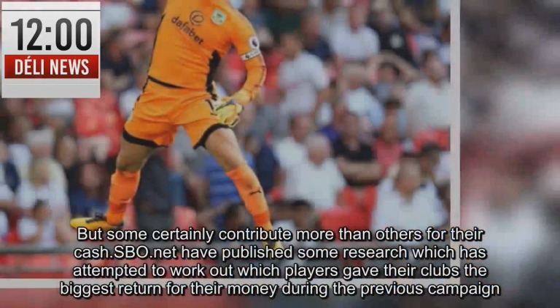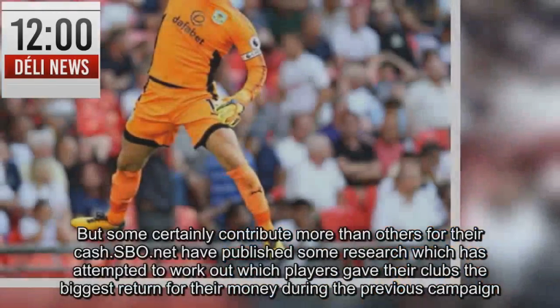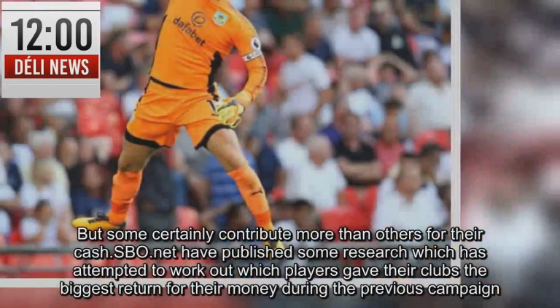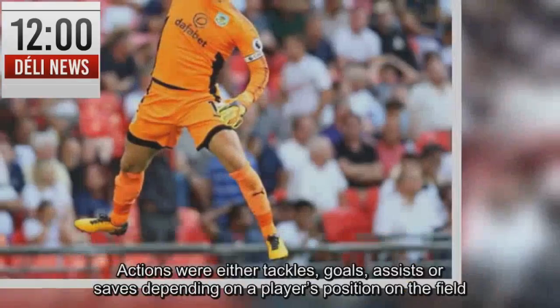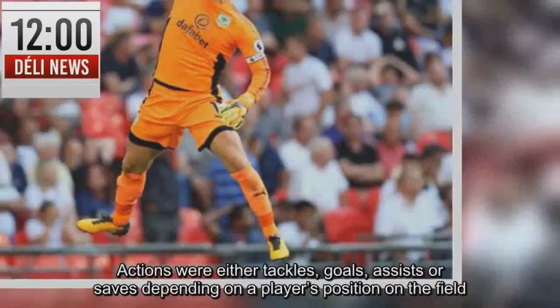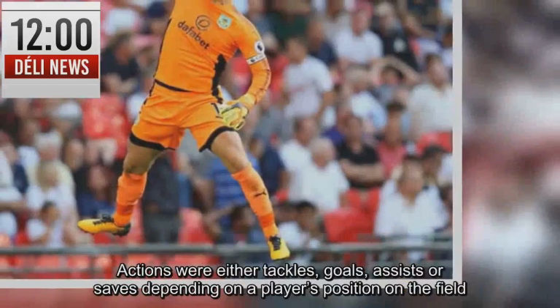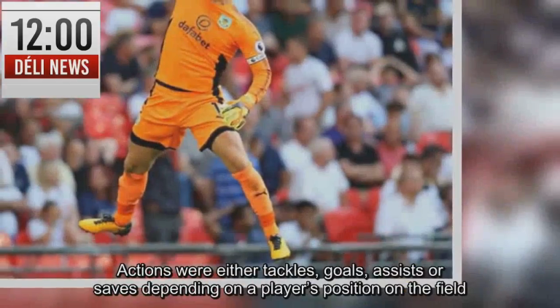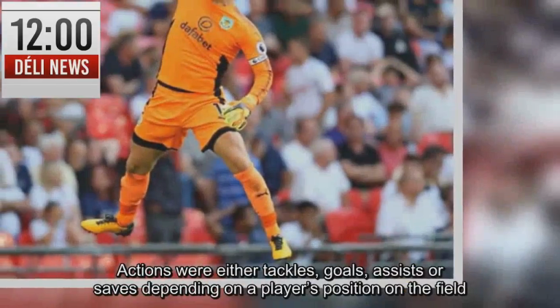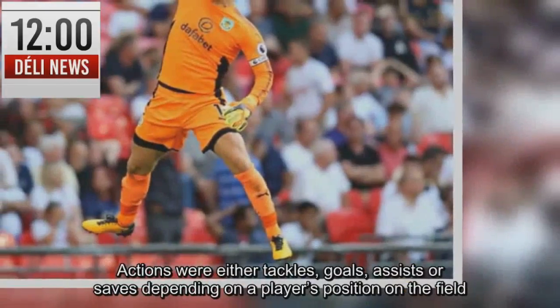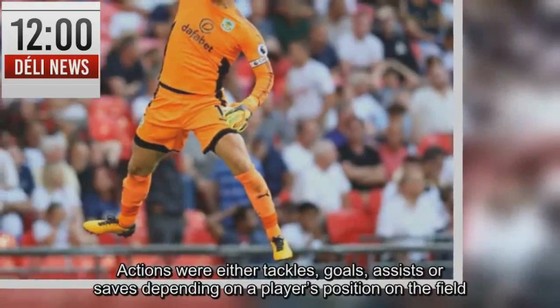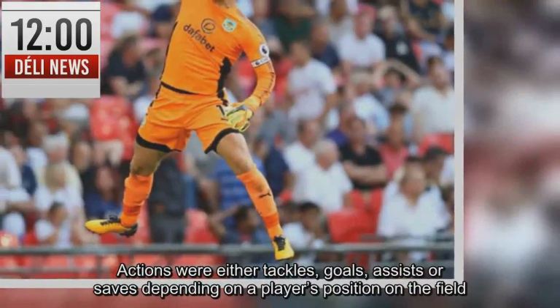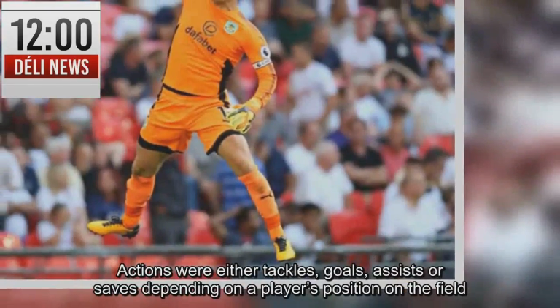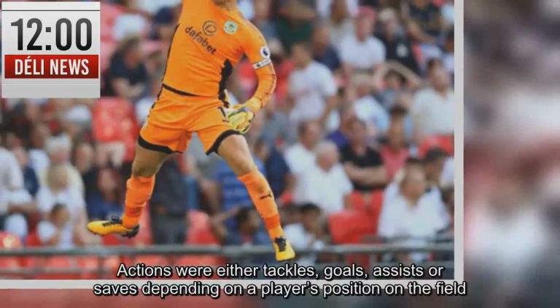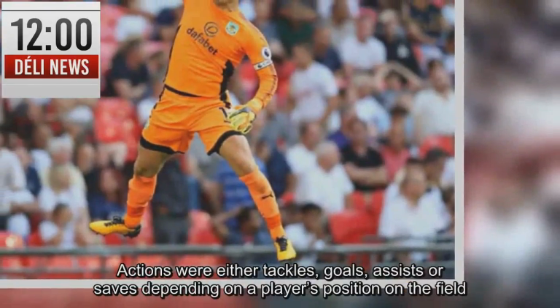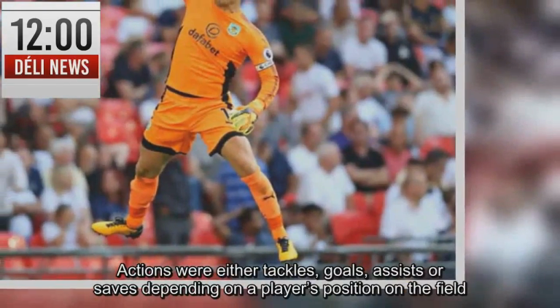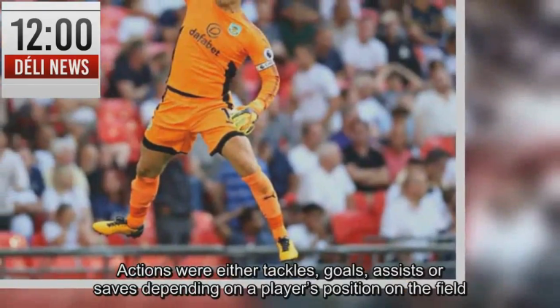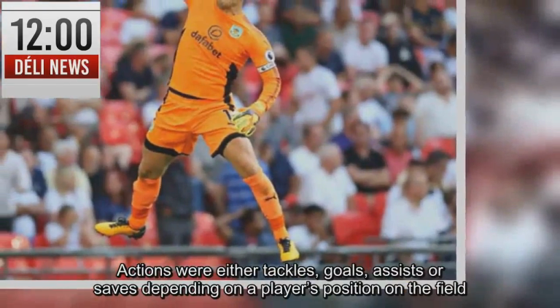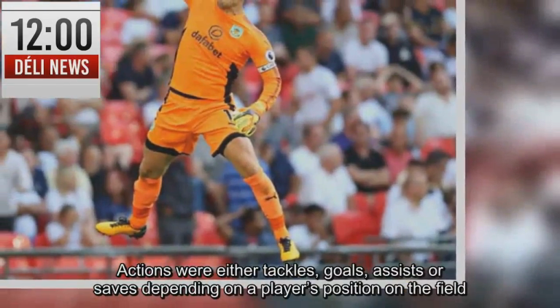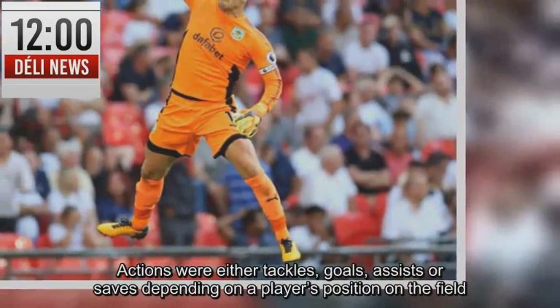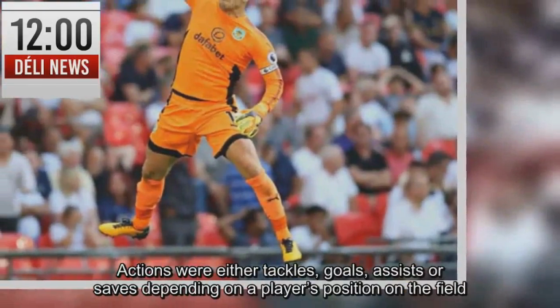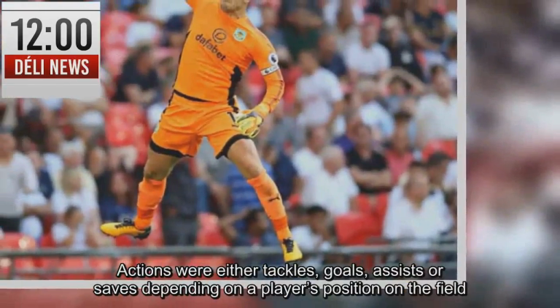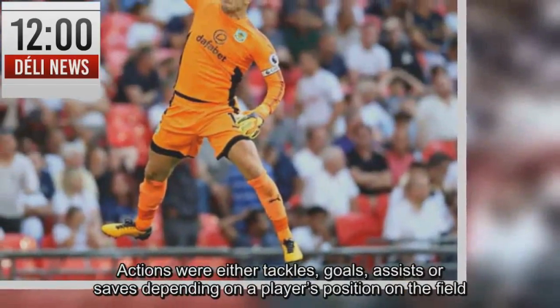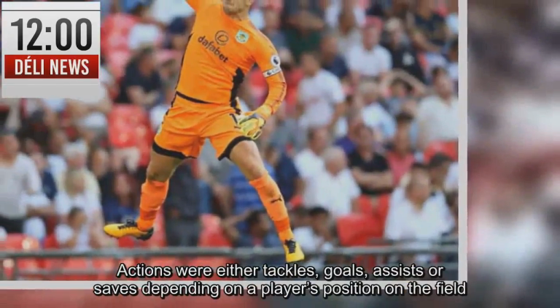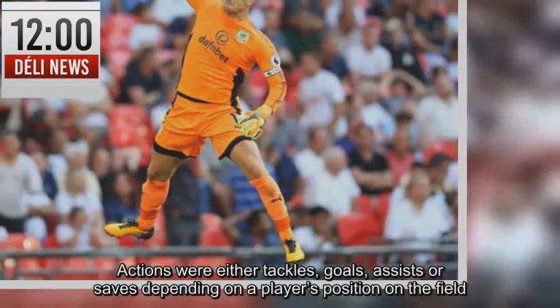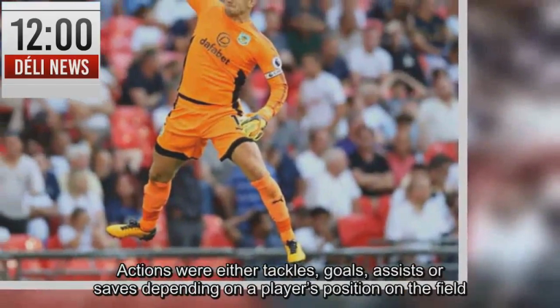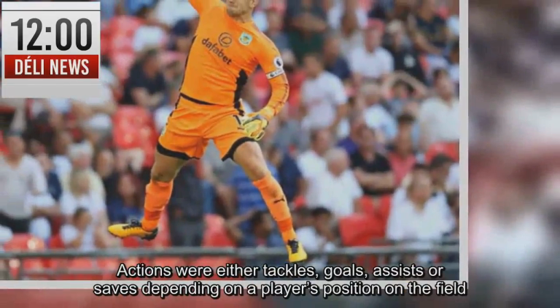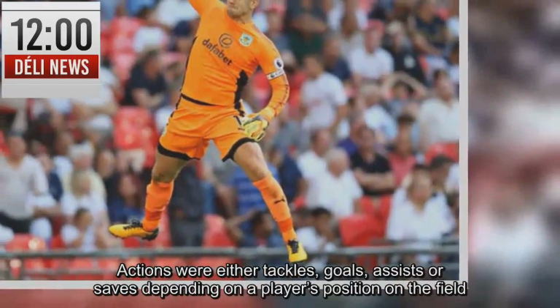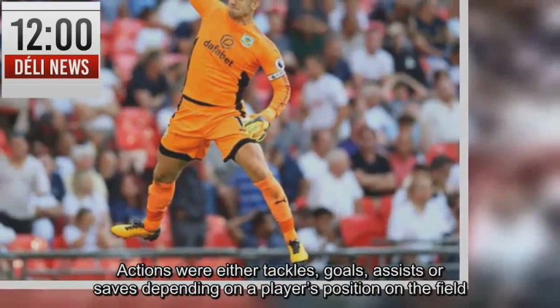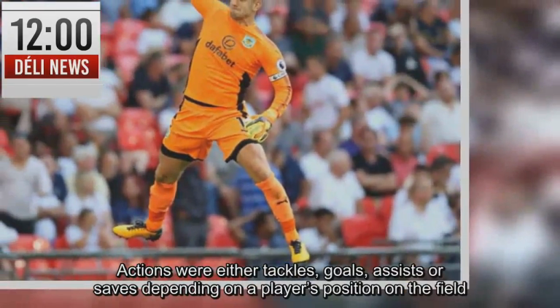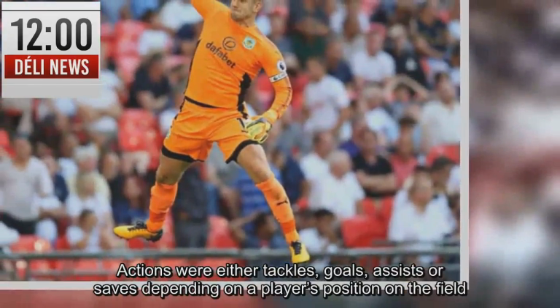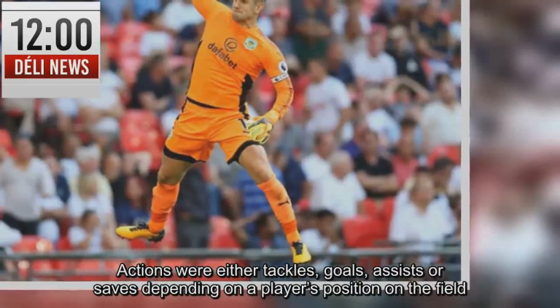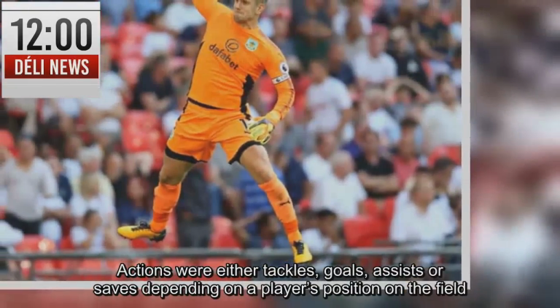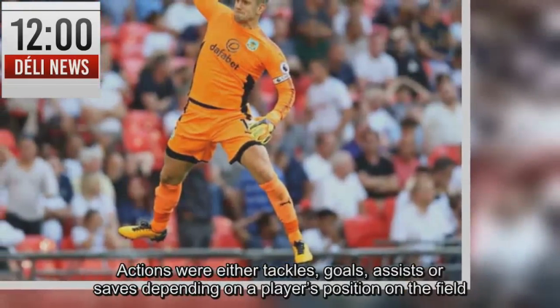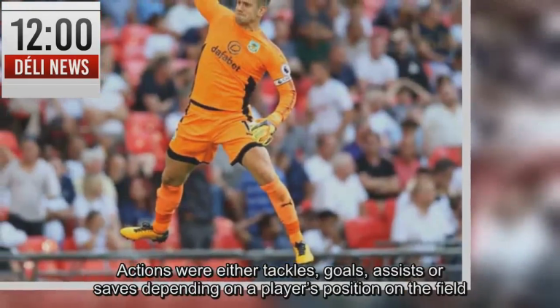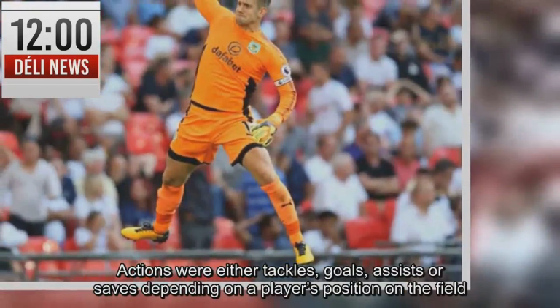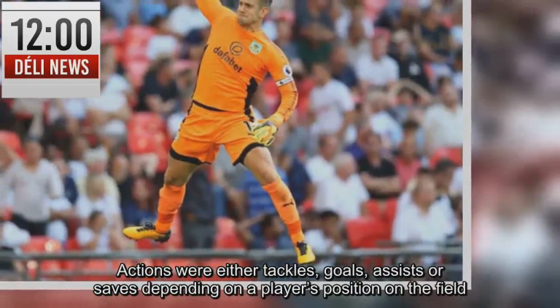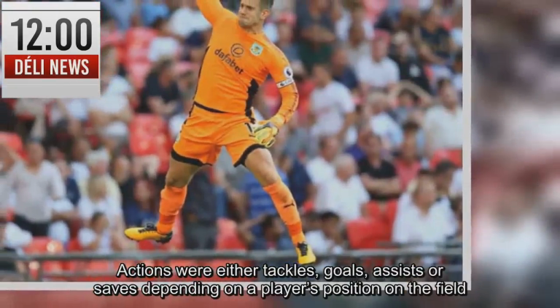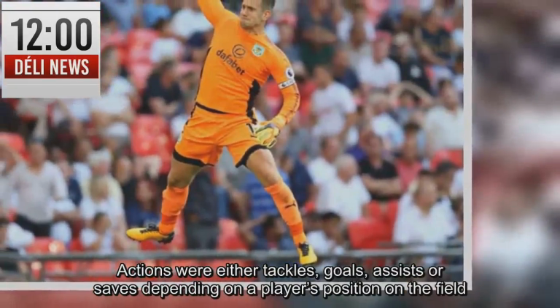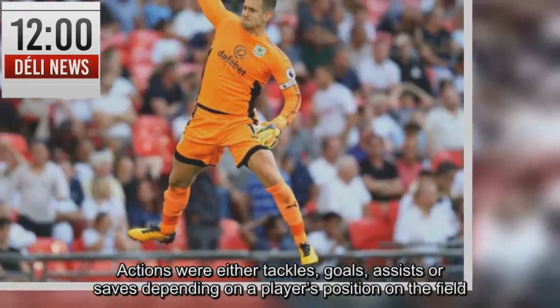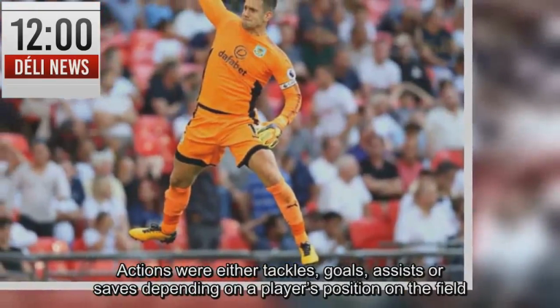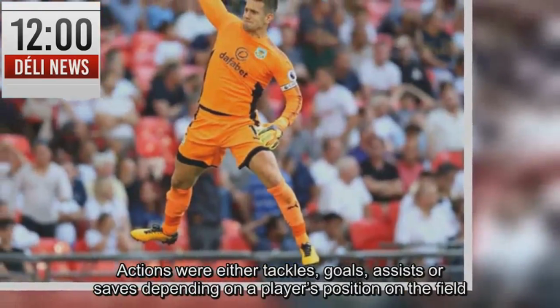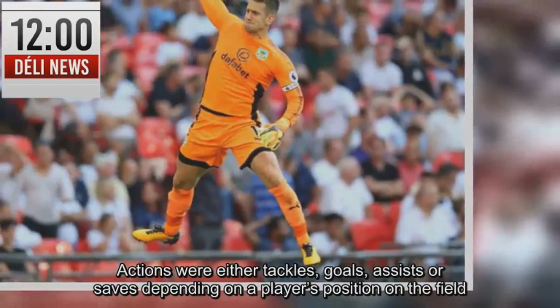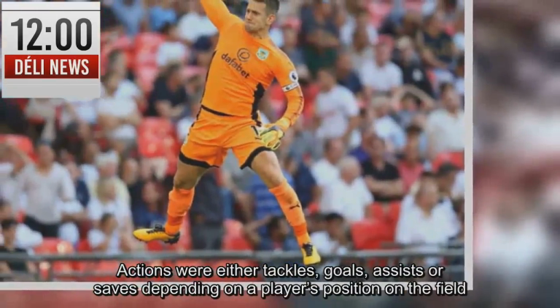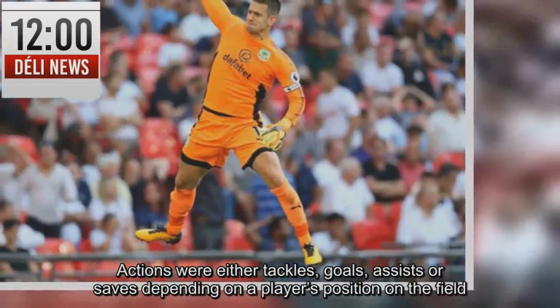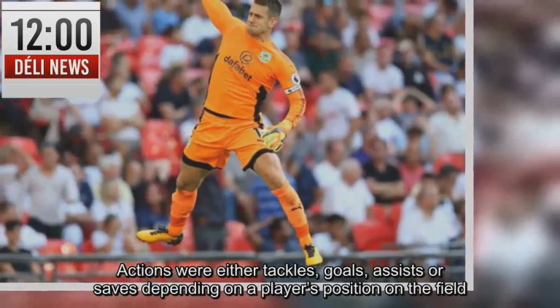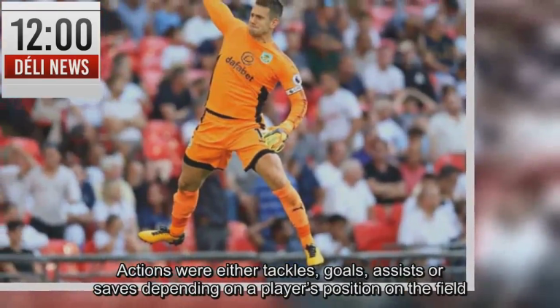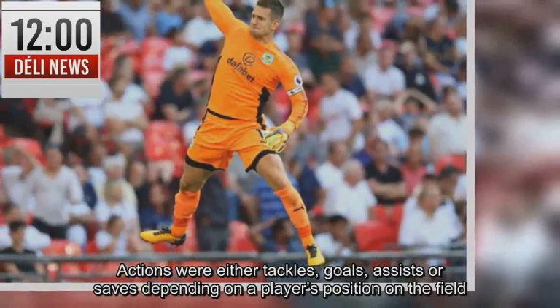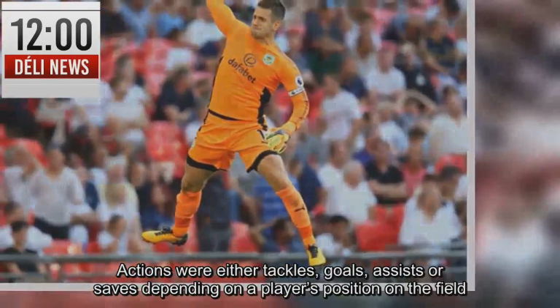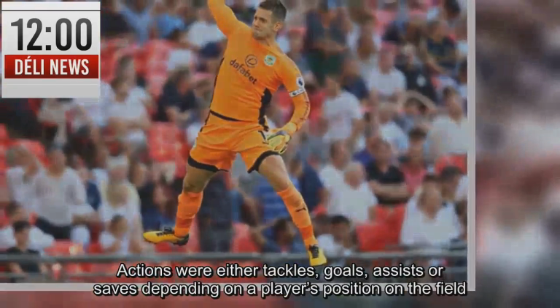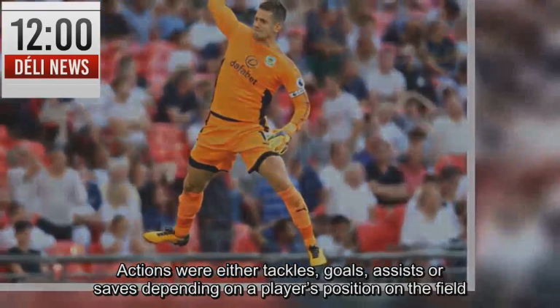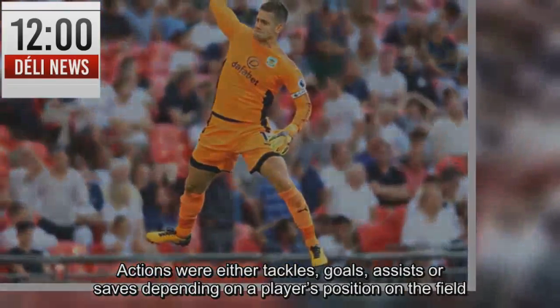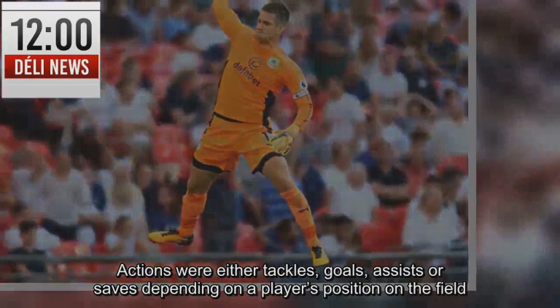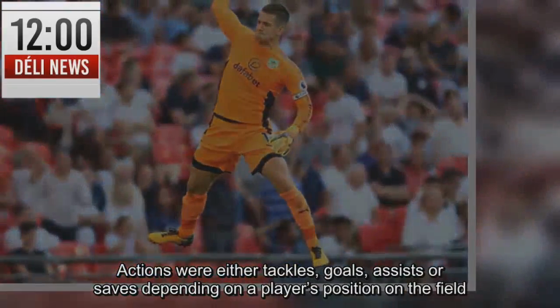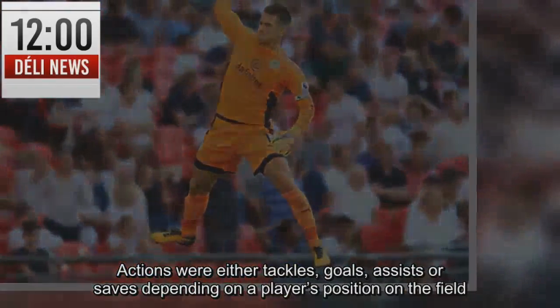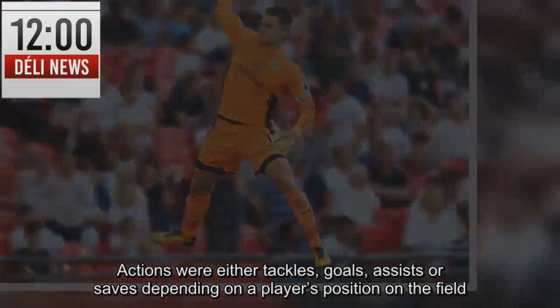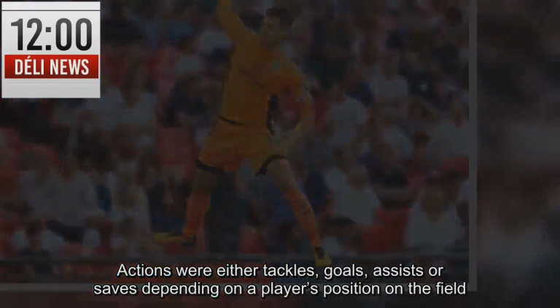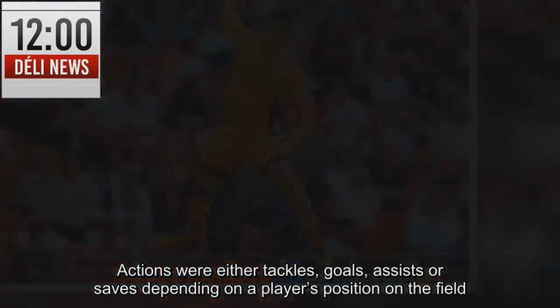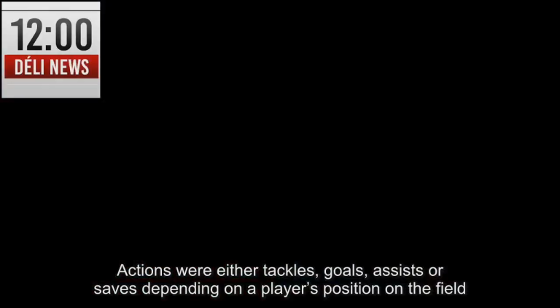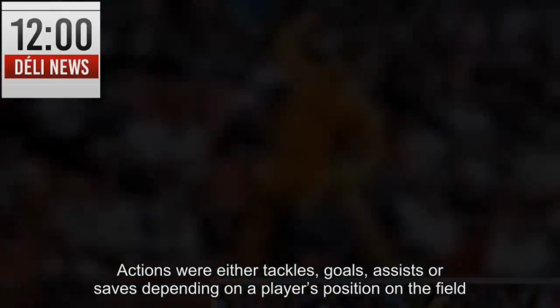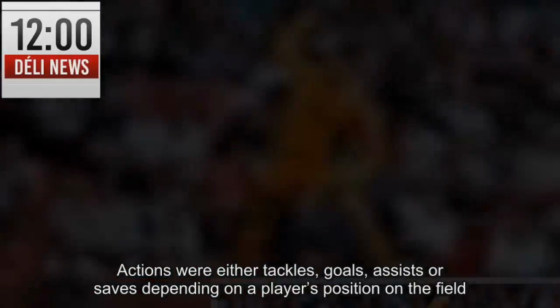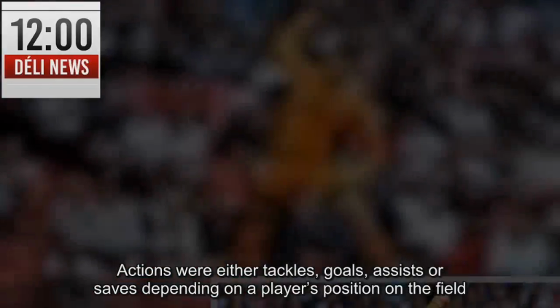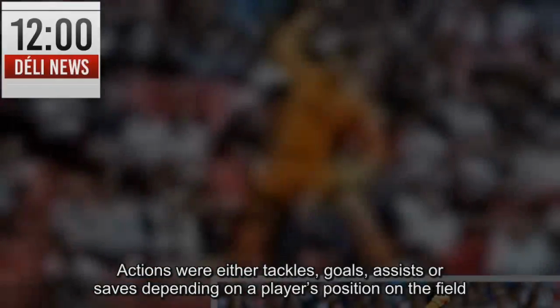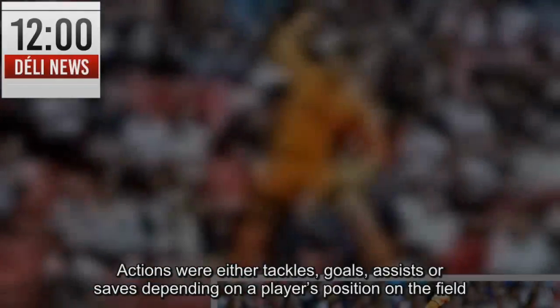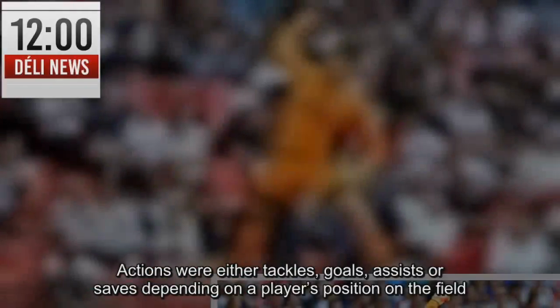Actions were either tackles, goals, assists or saves depending on a player's position on the field.